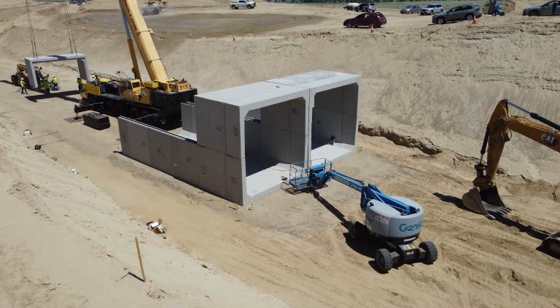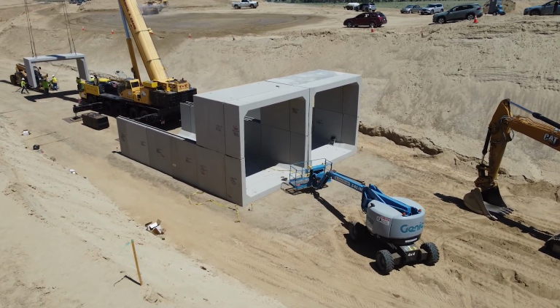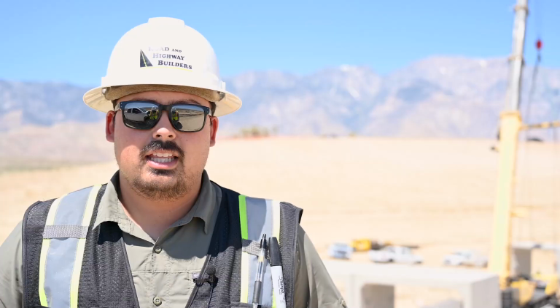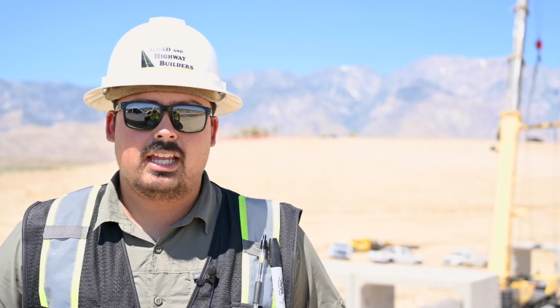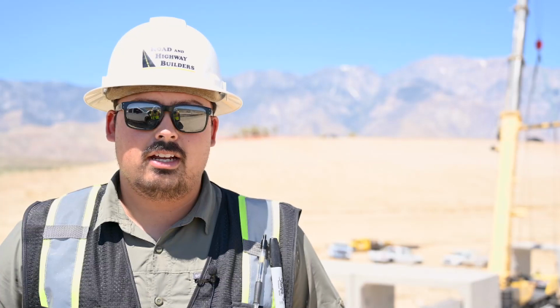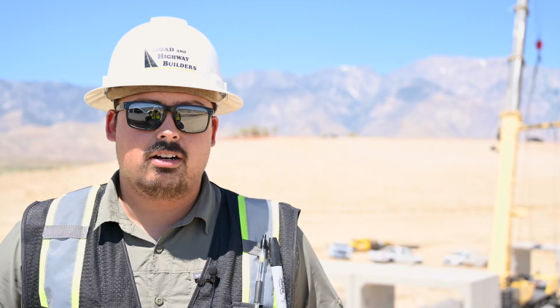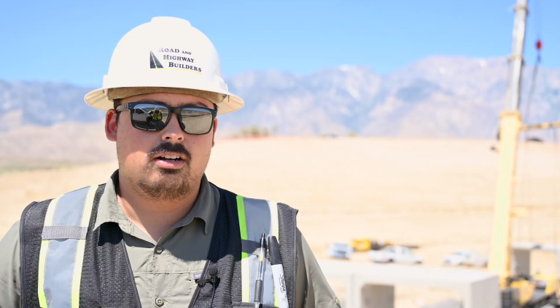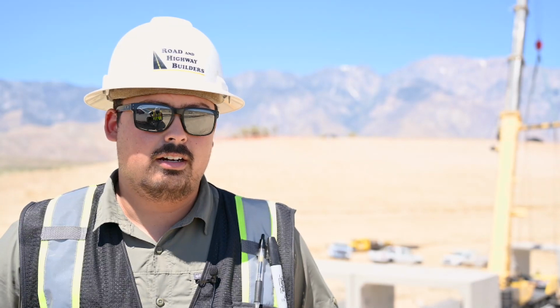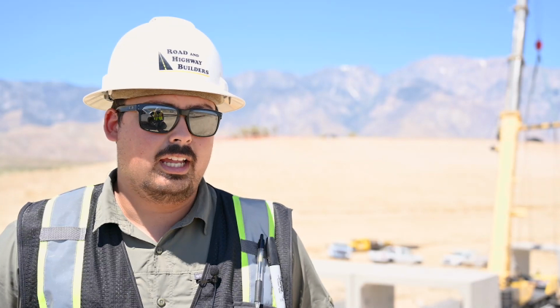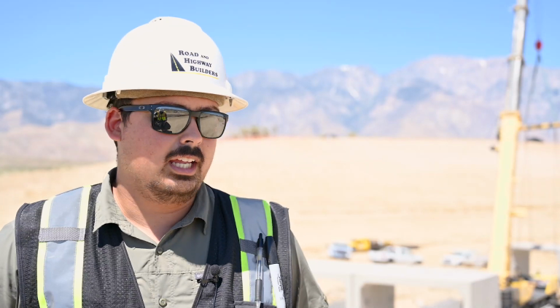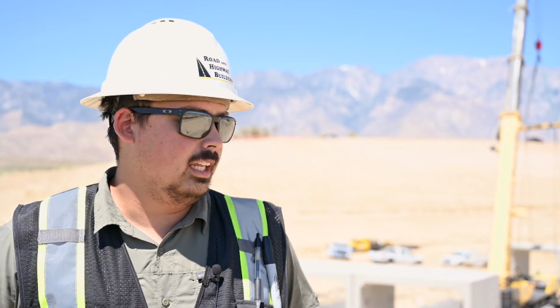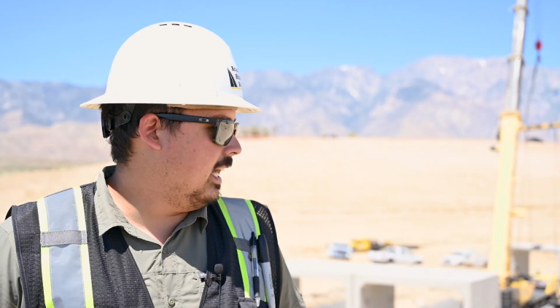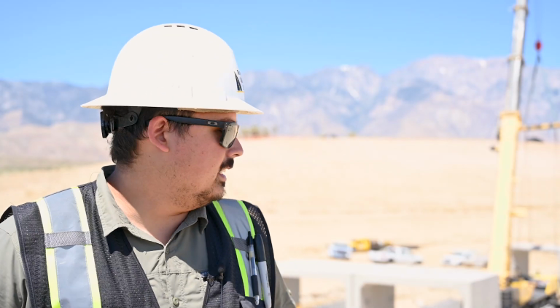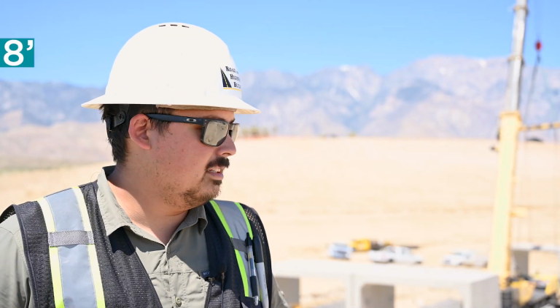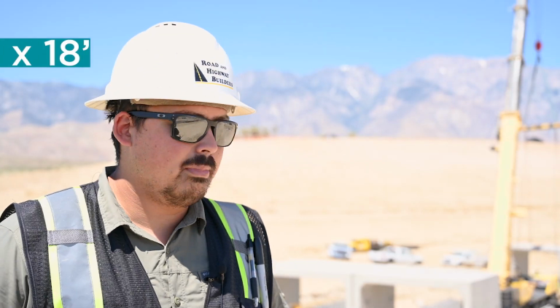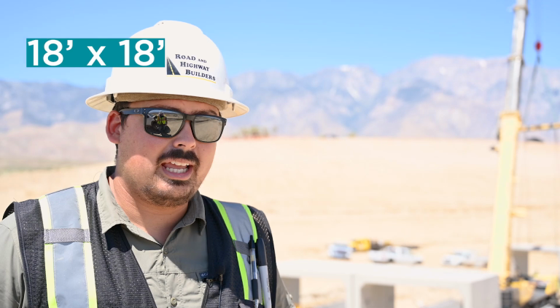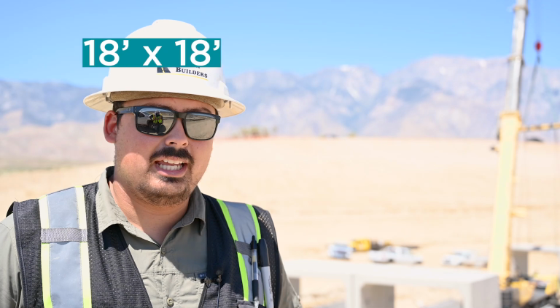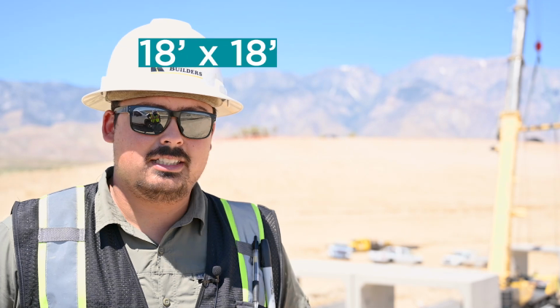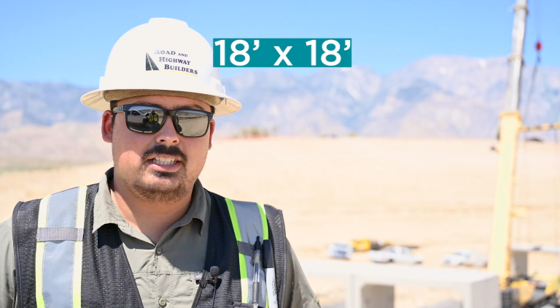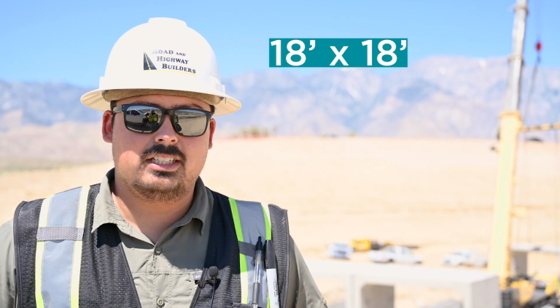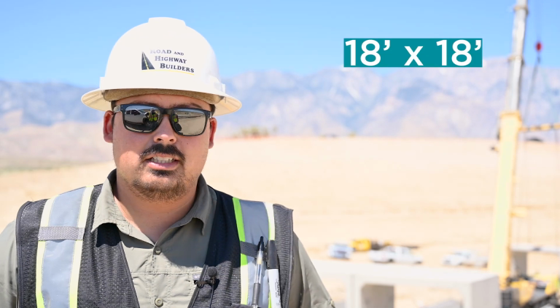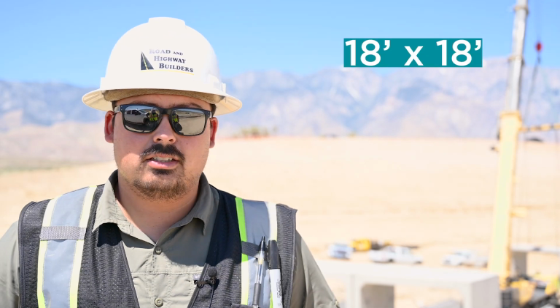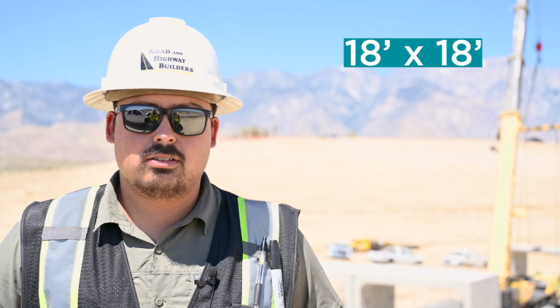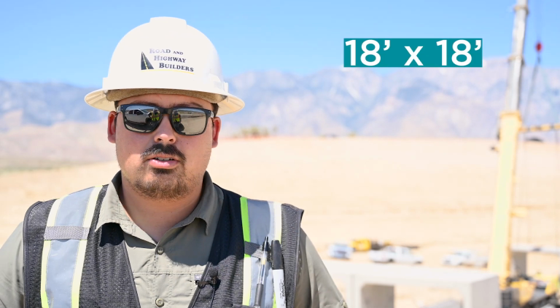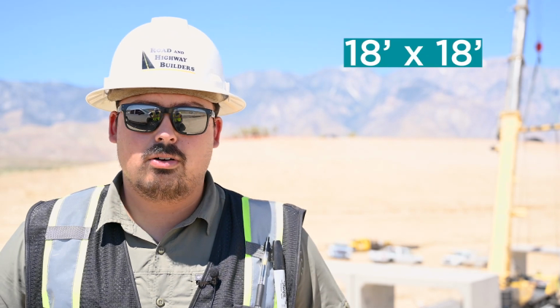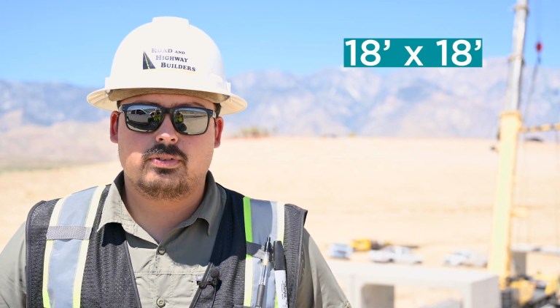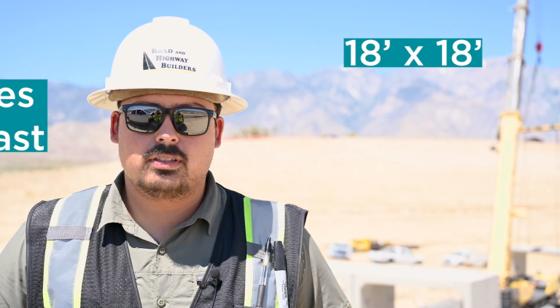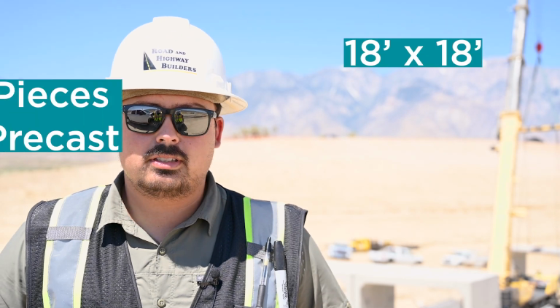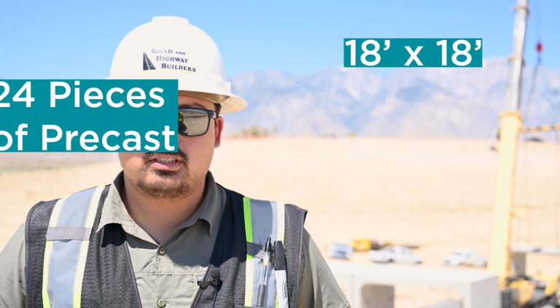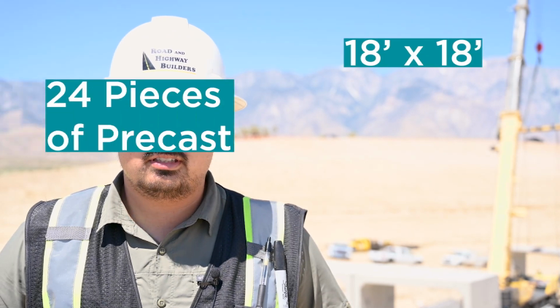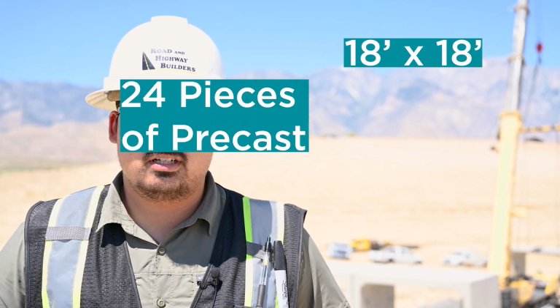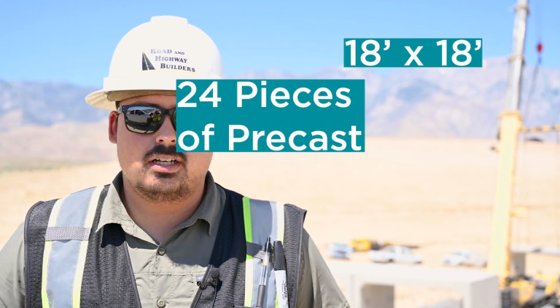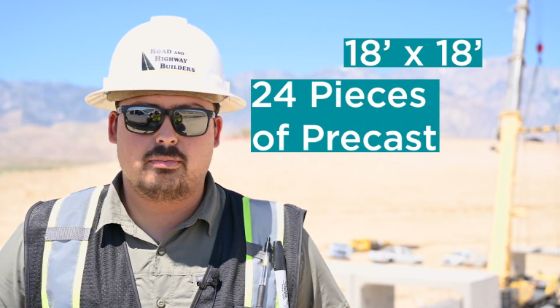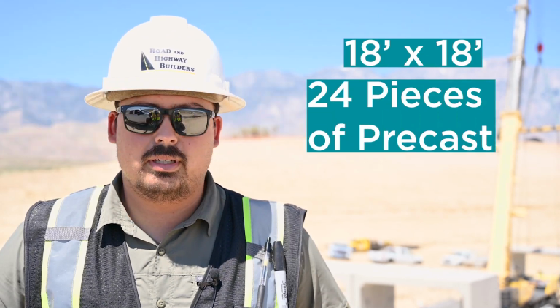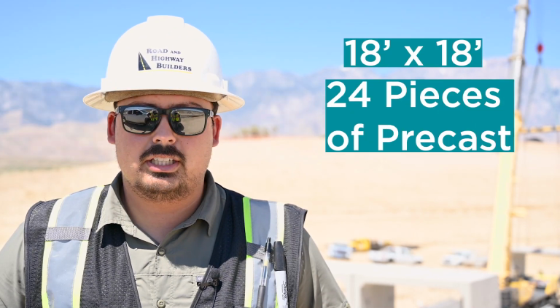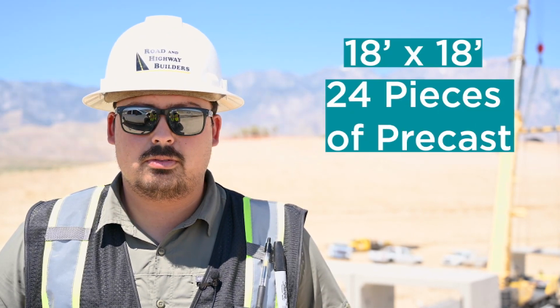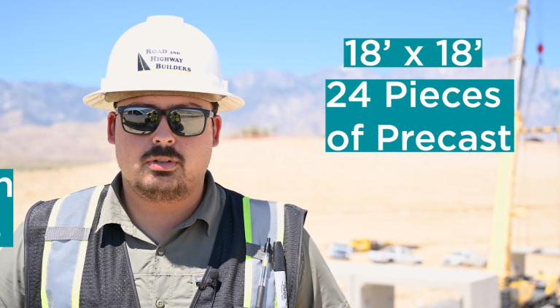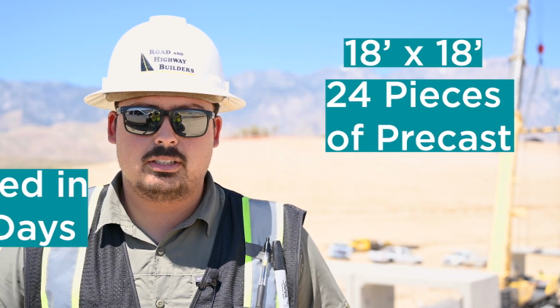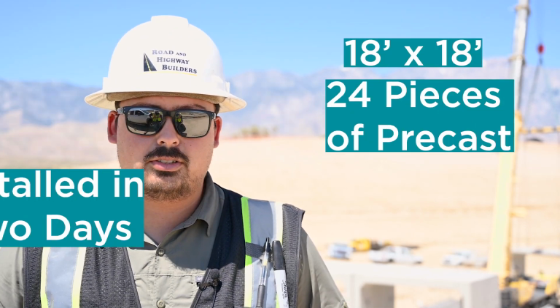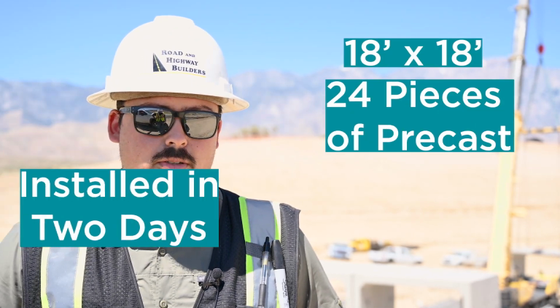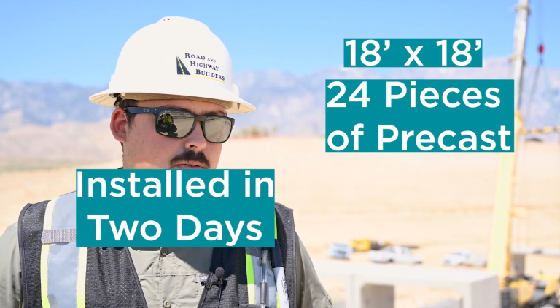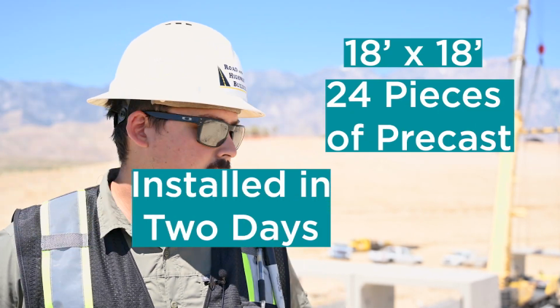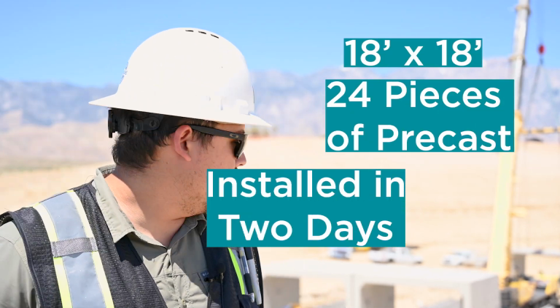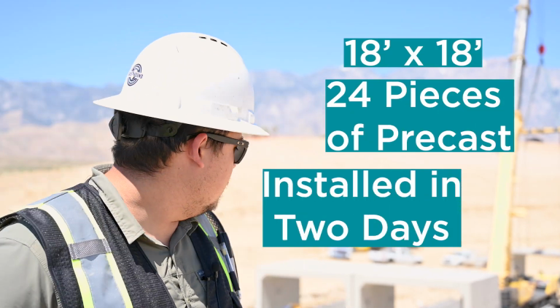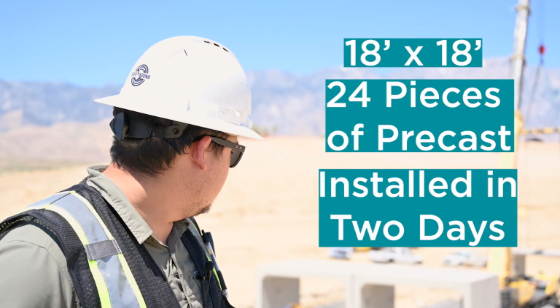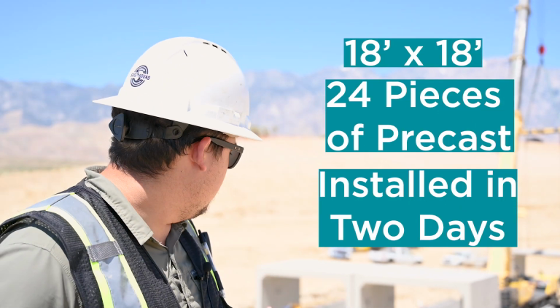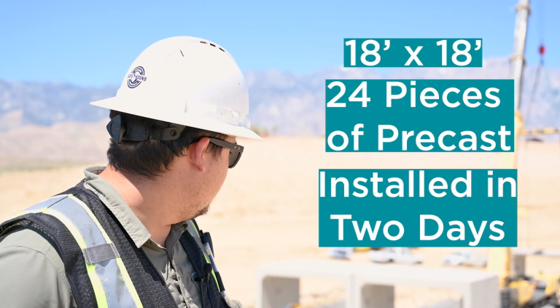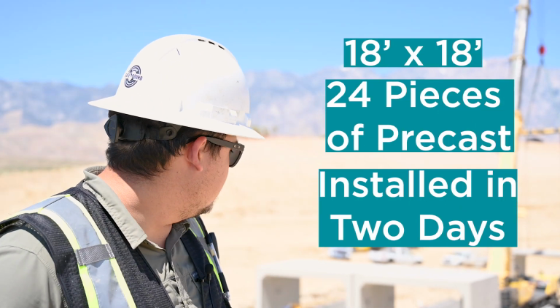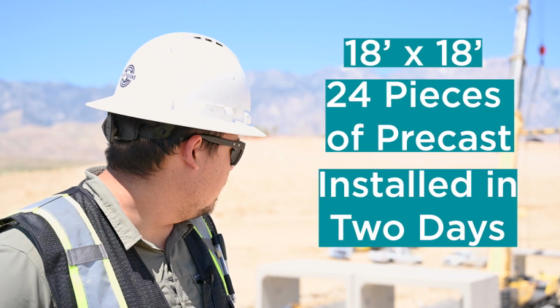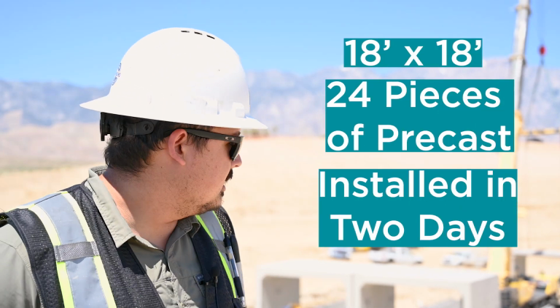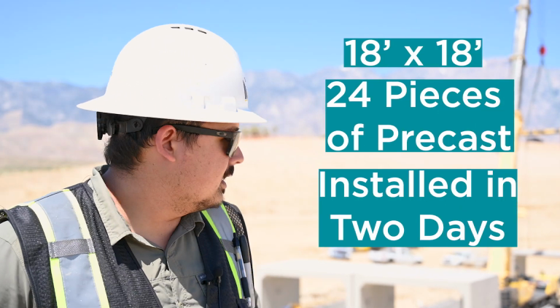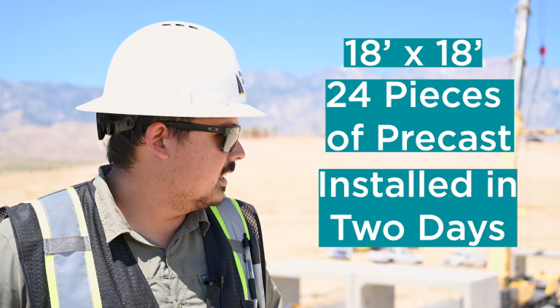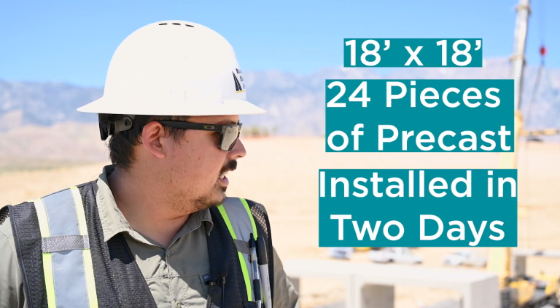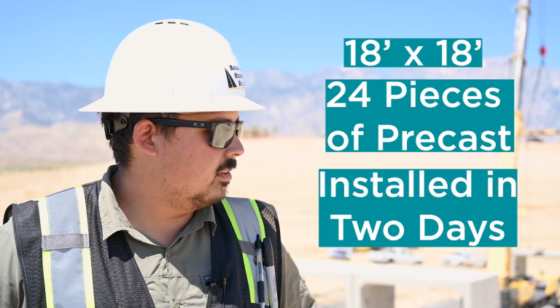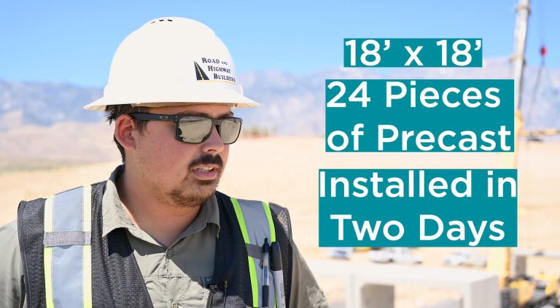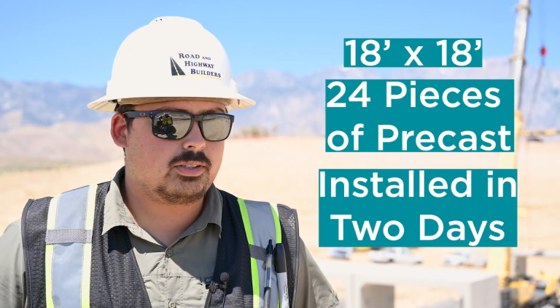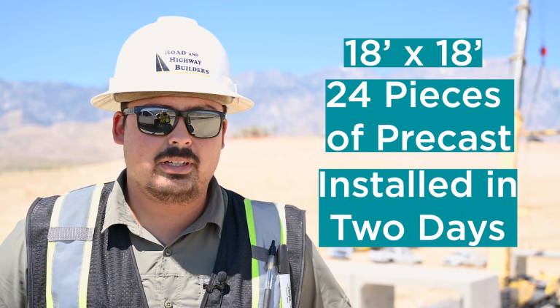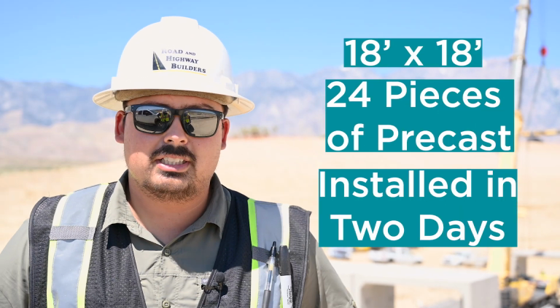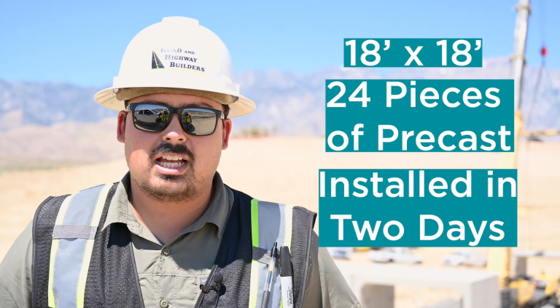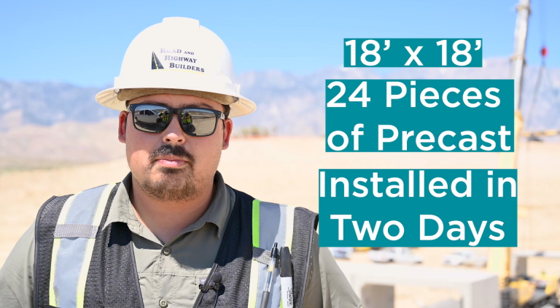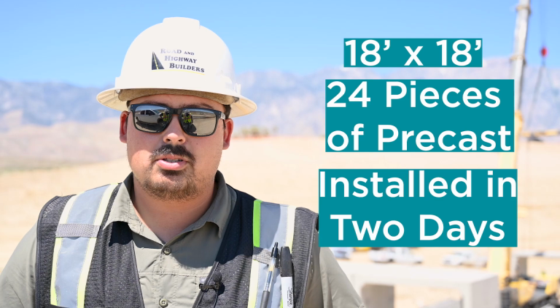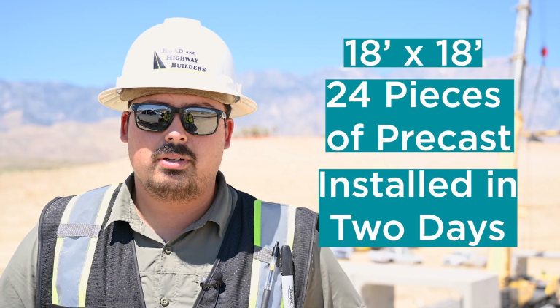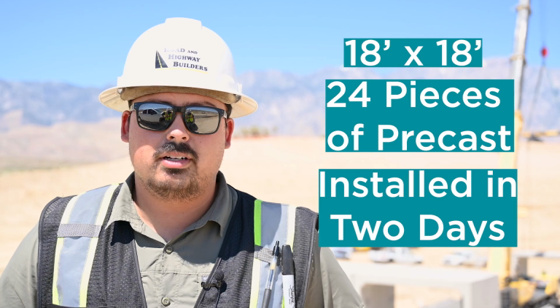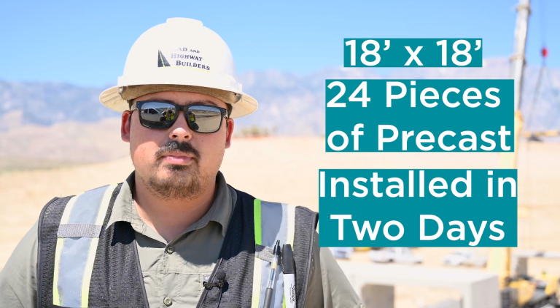They are 18 by 18 culverts, each one two side by side placed together with a three-inch gap between them.